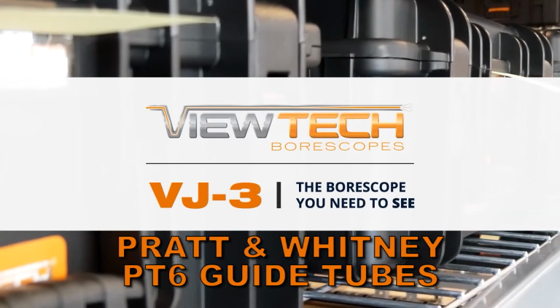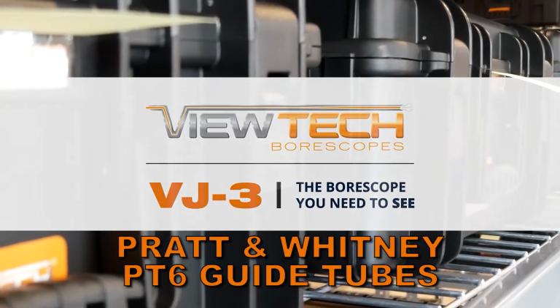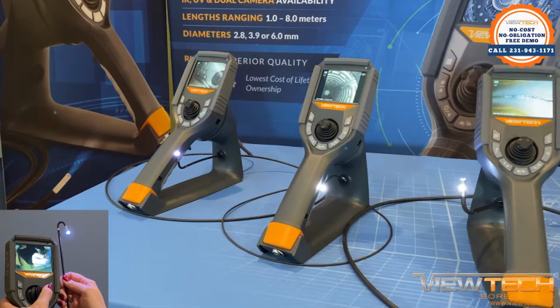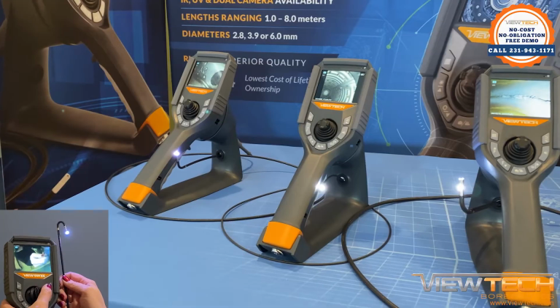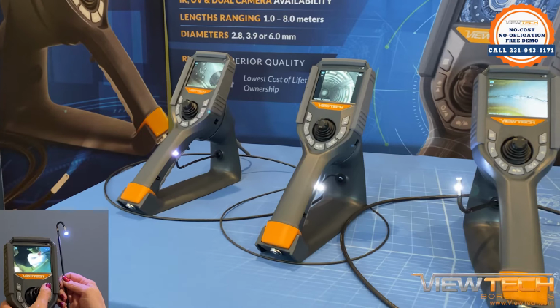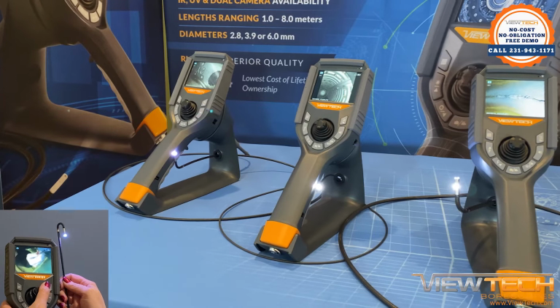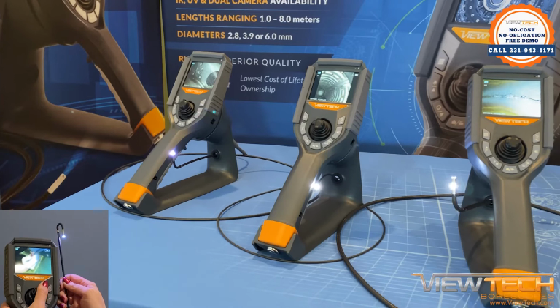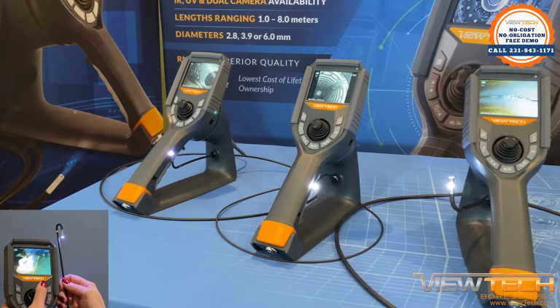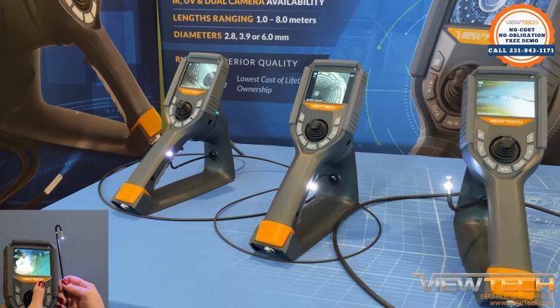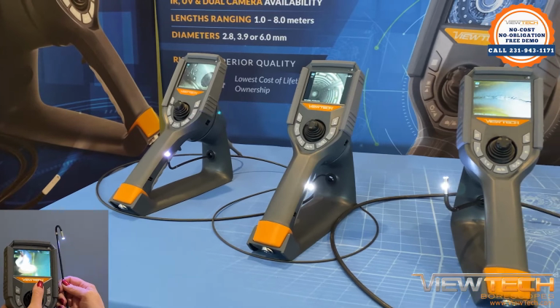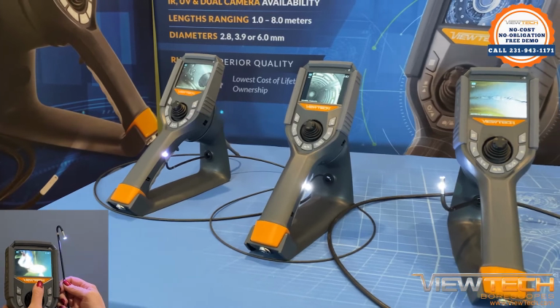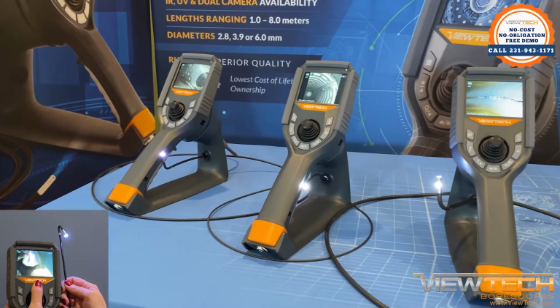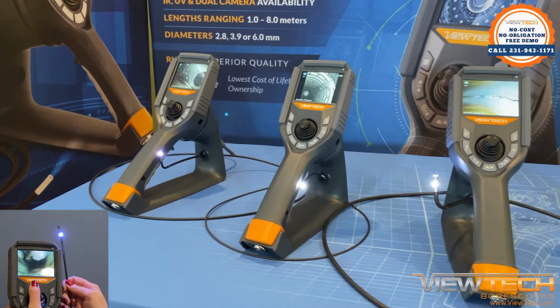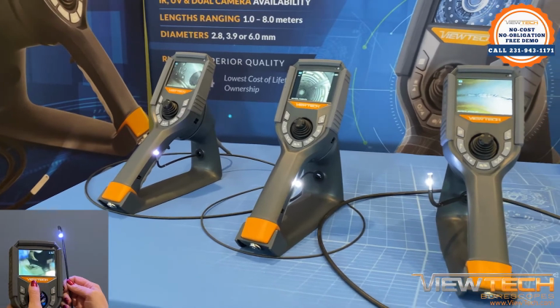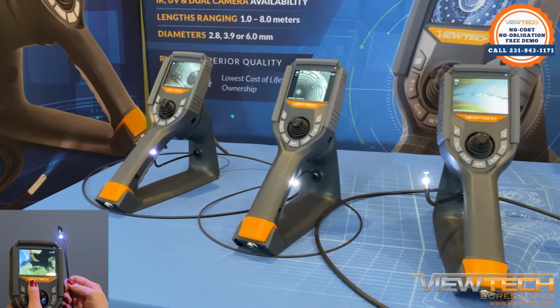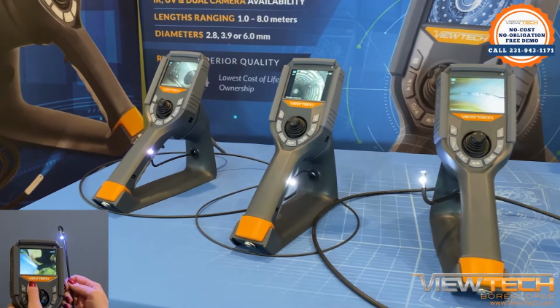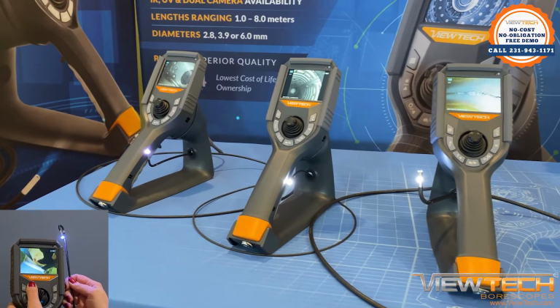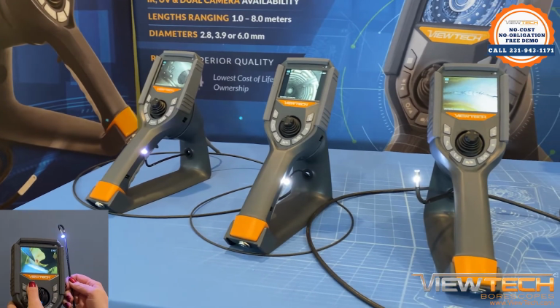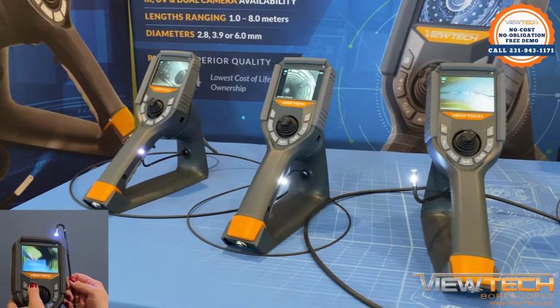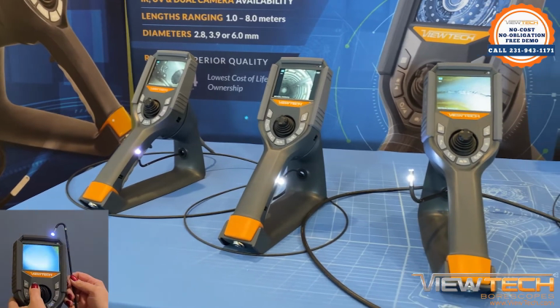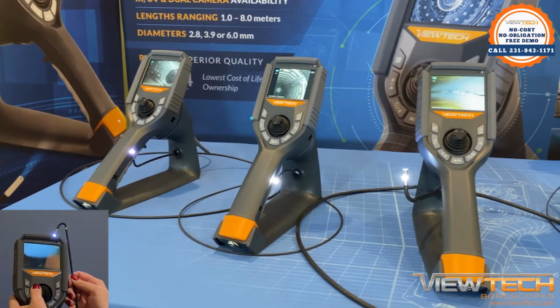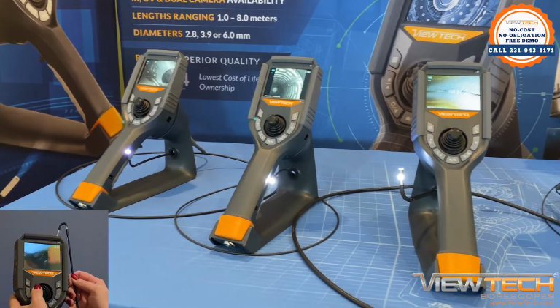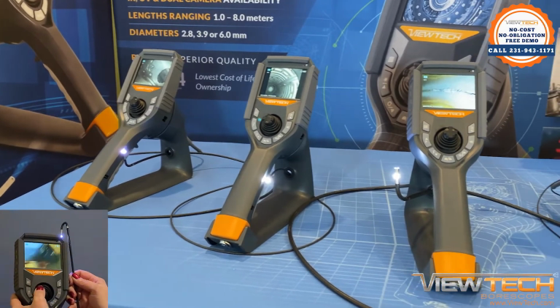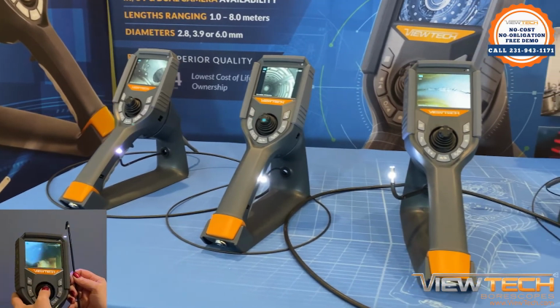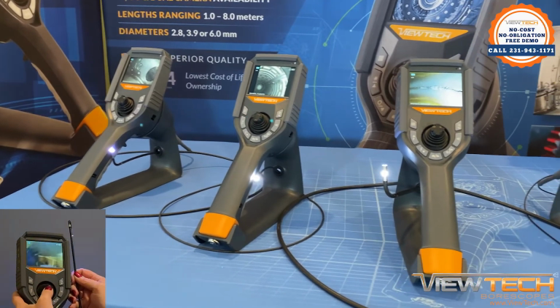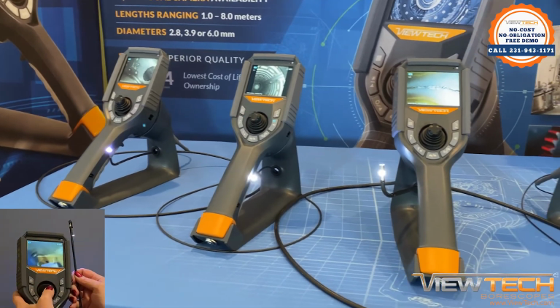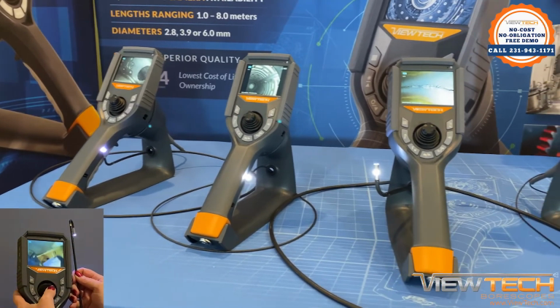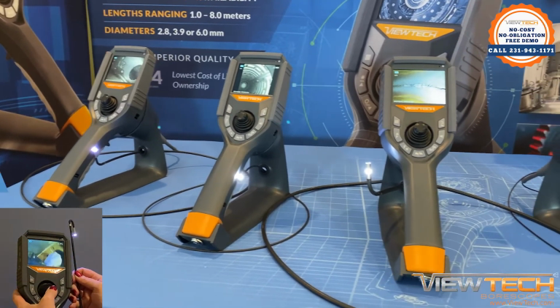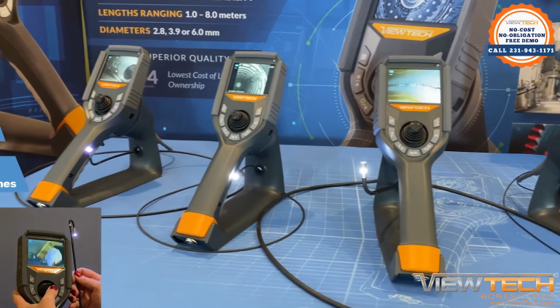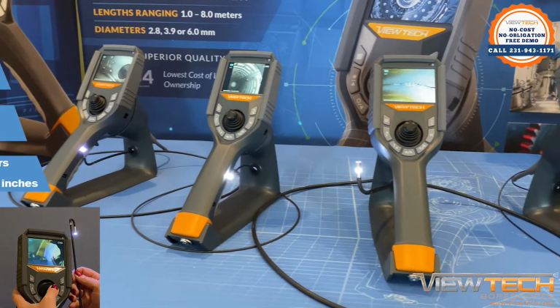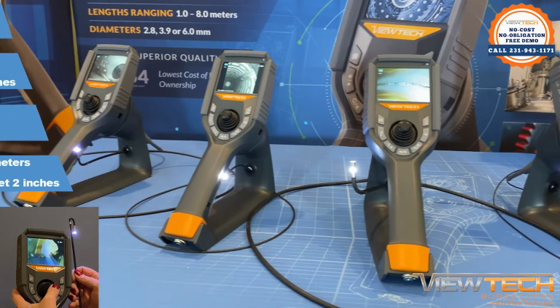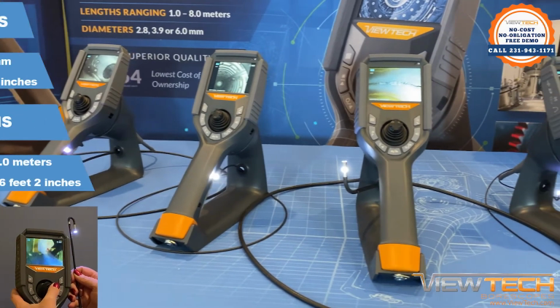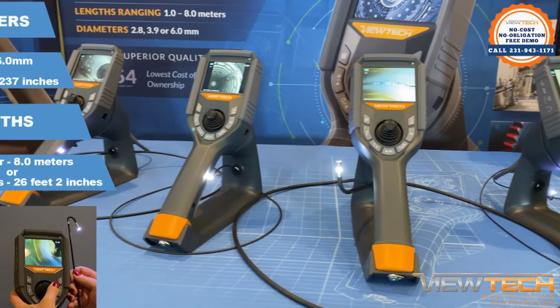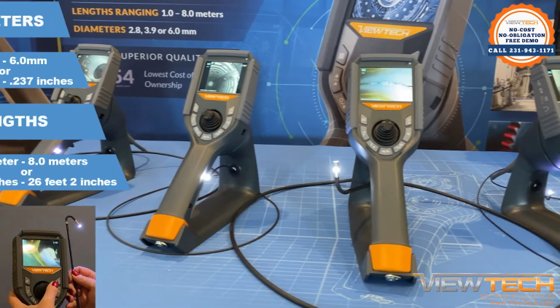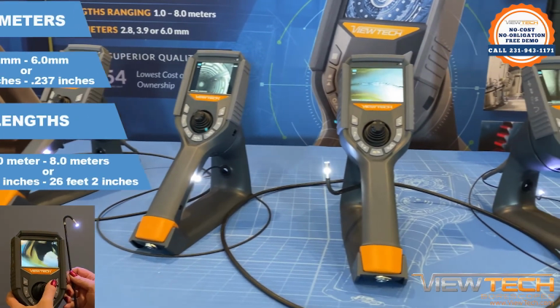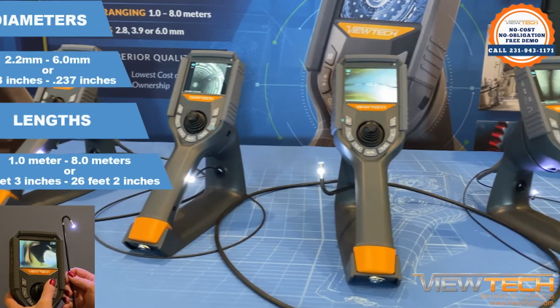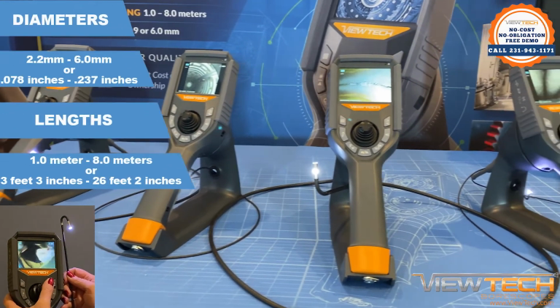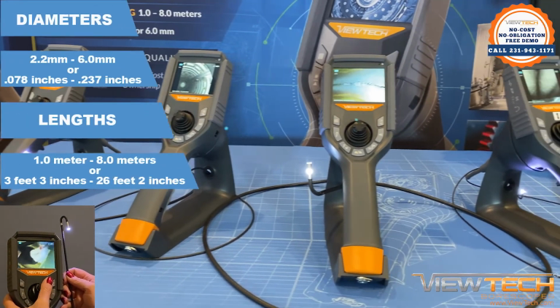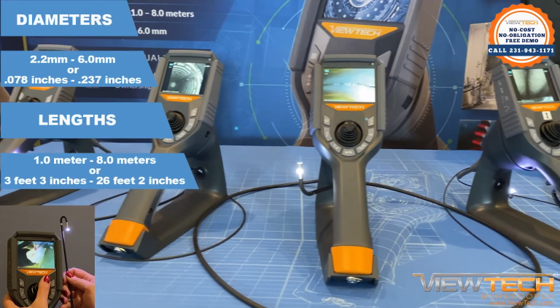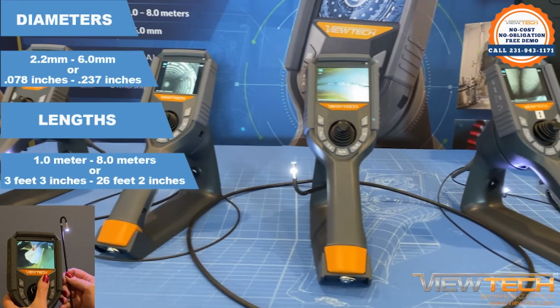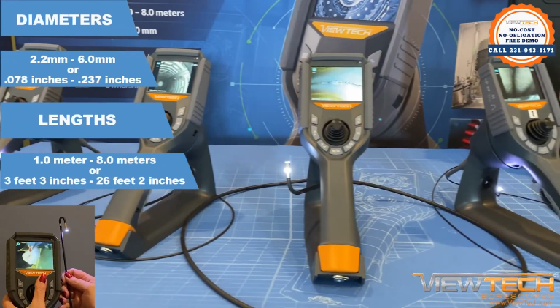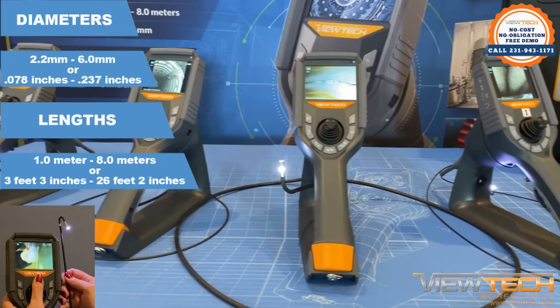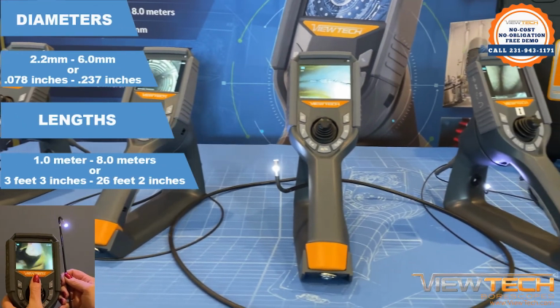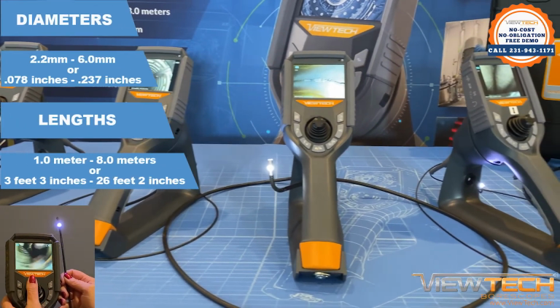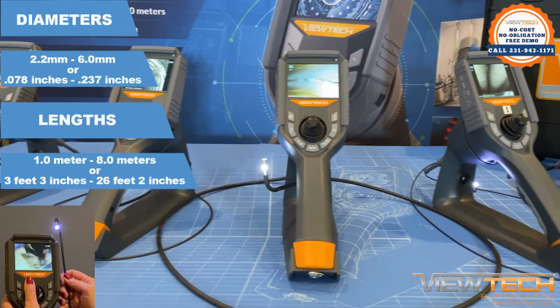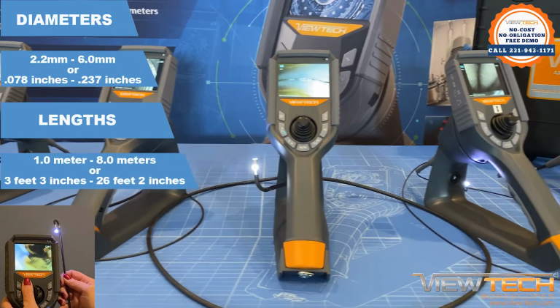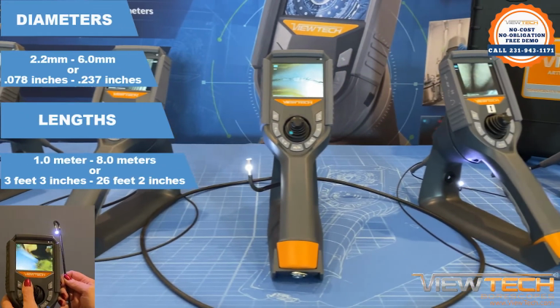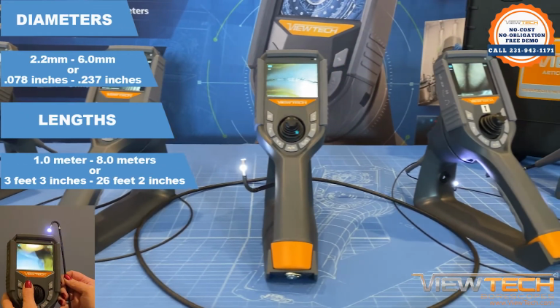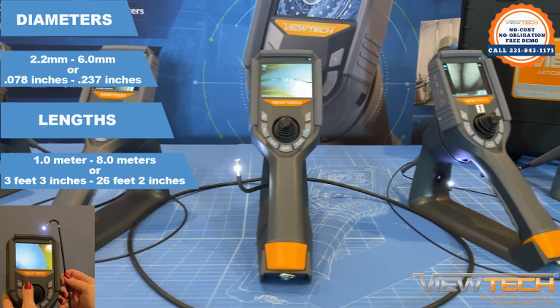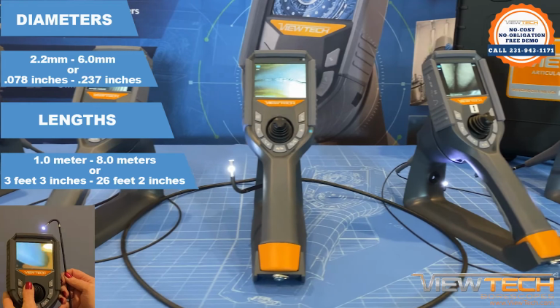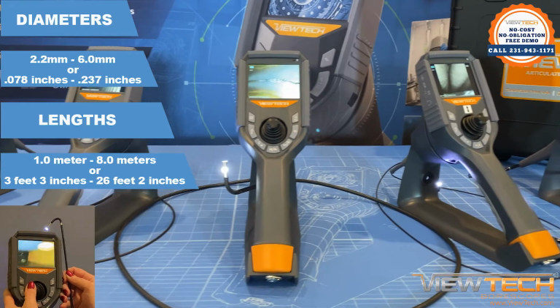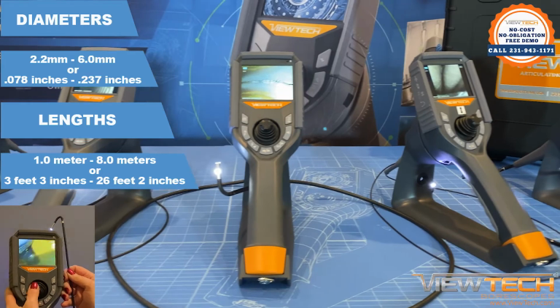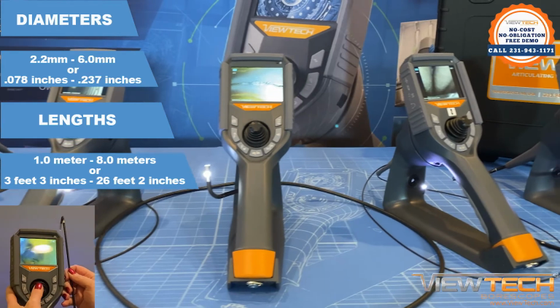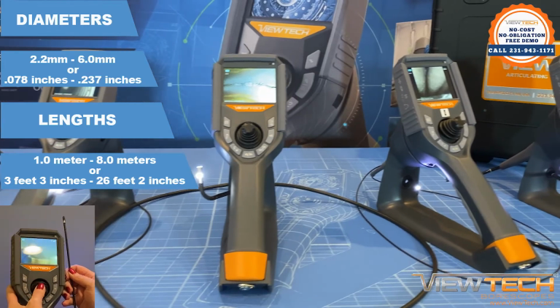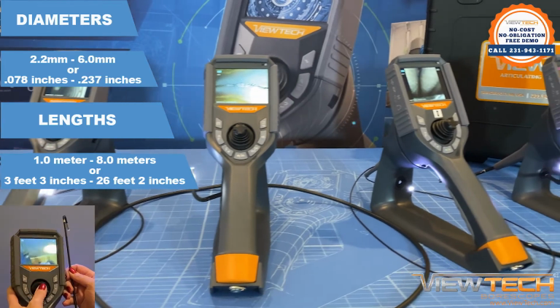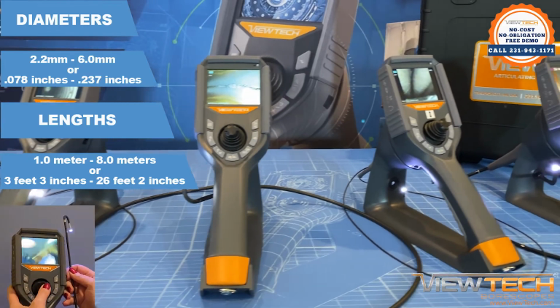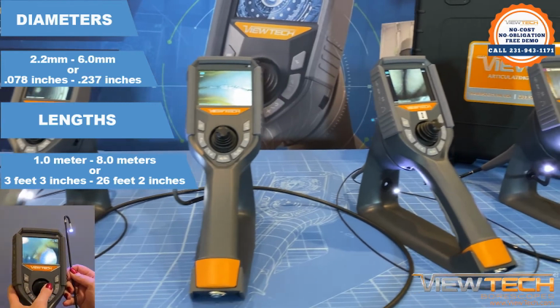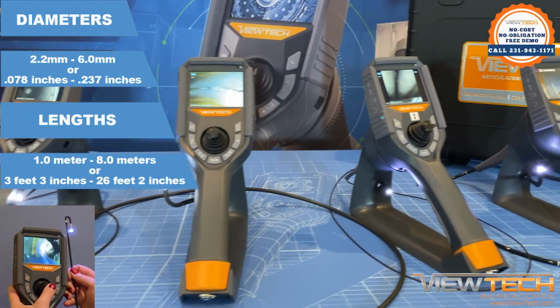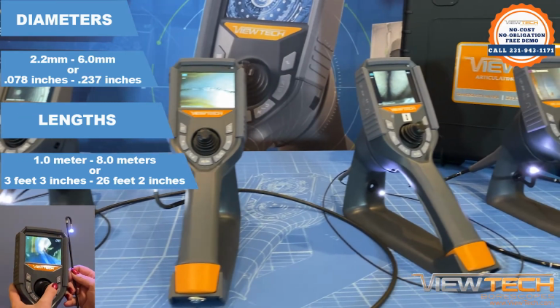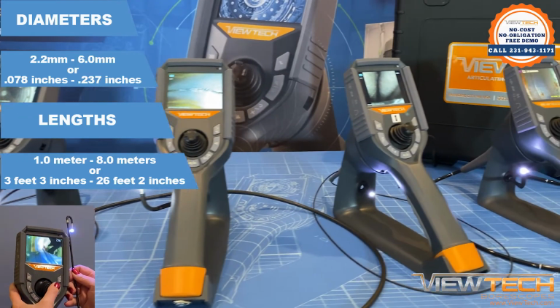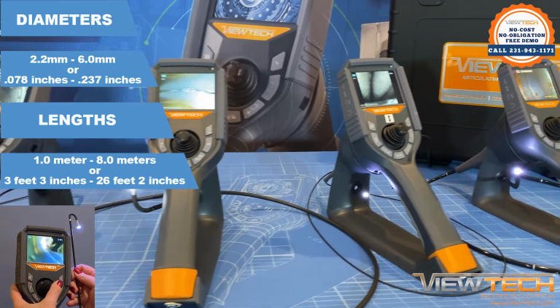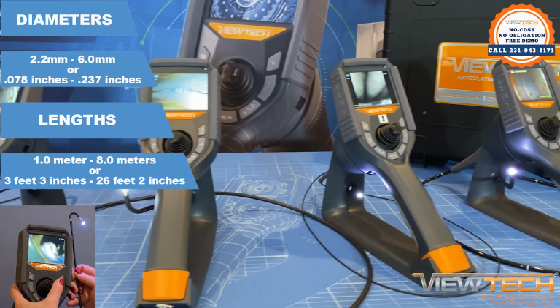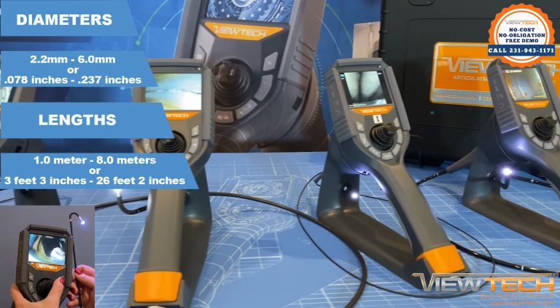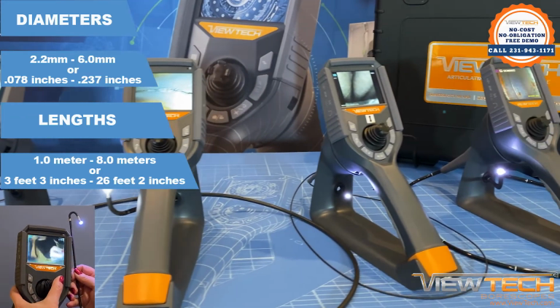ViewTech borescopes feature joystick-controlled articulation and are available in a variety of diameters and lengths.